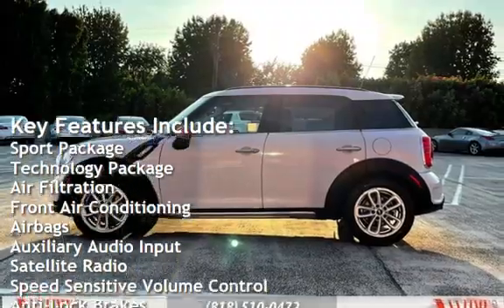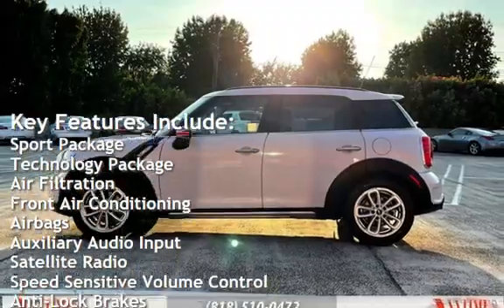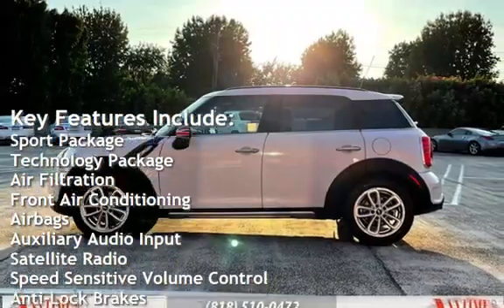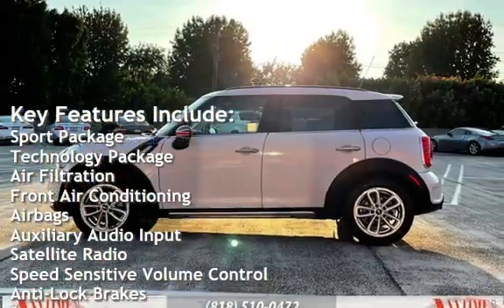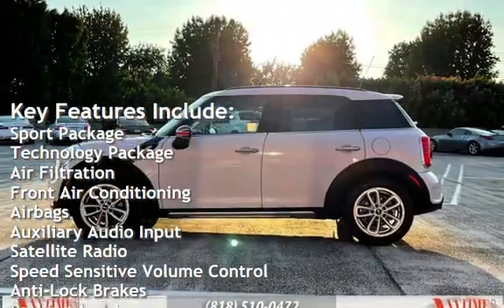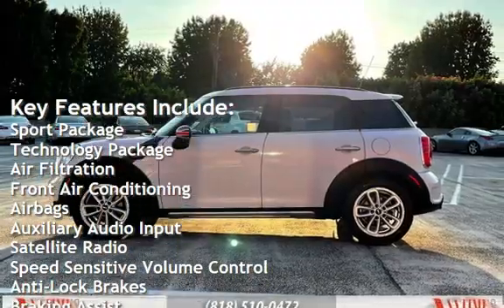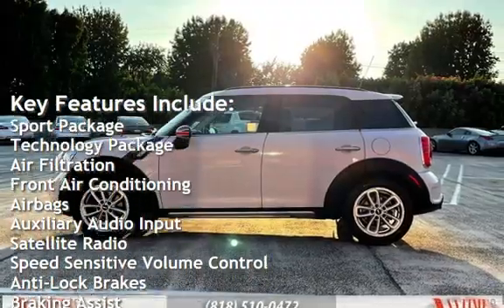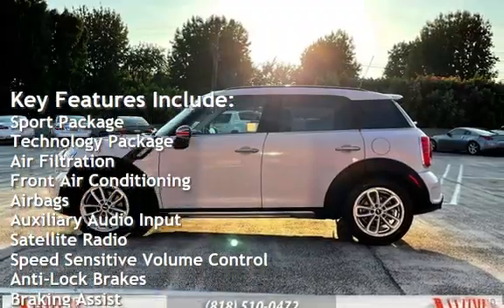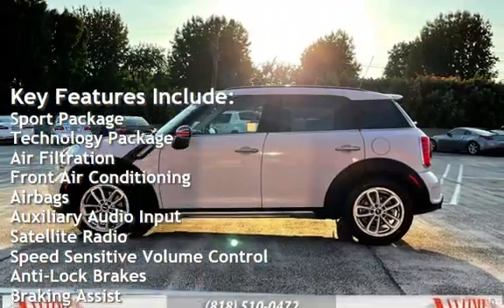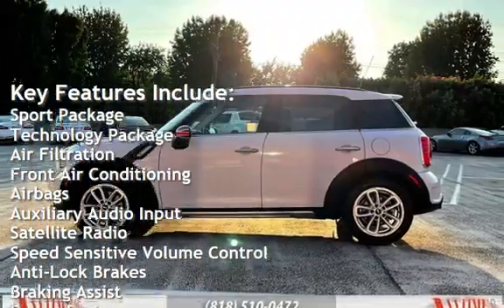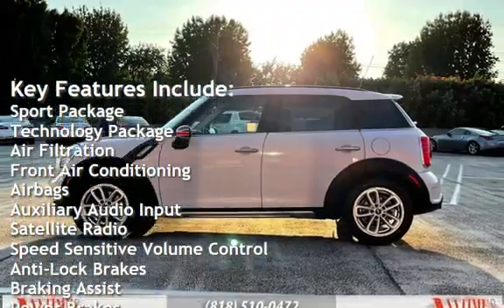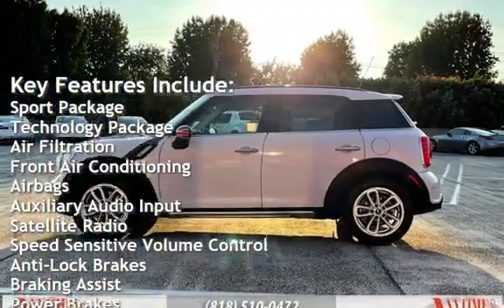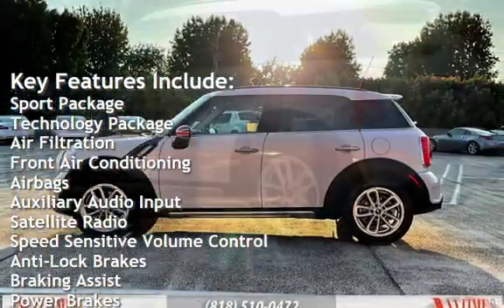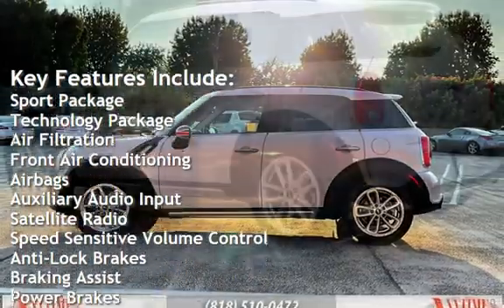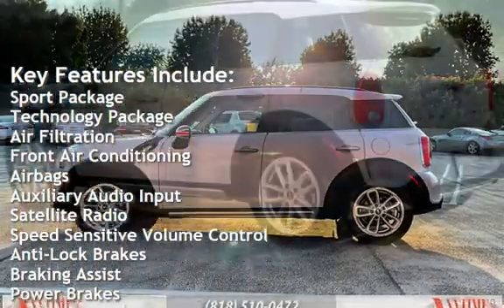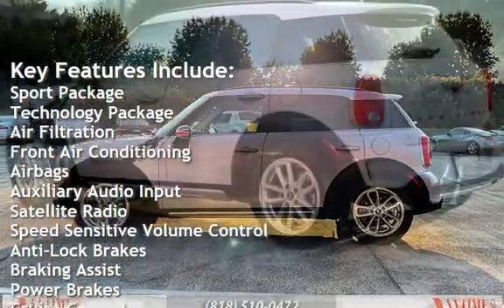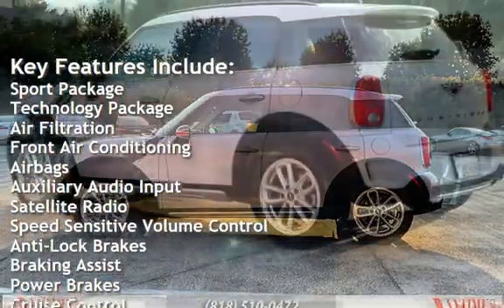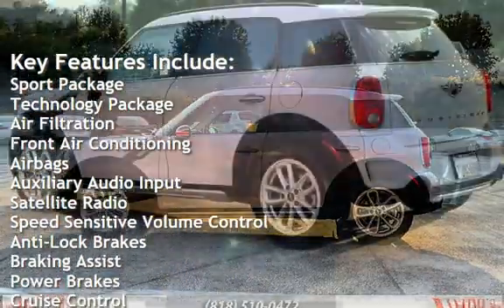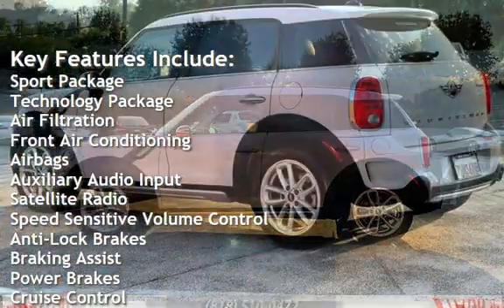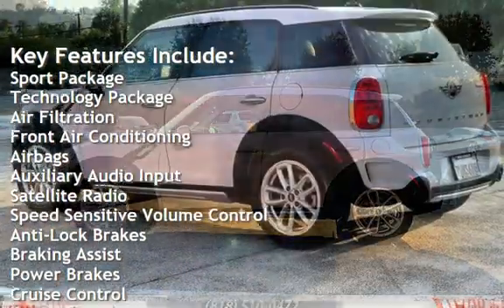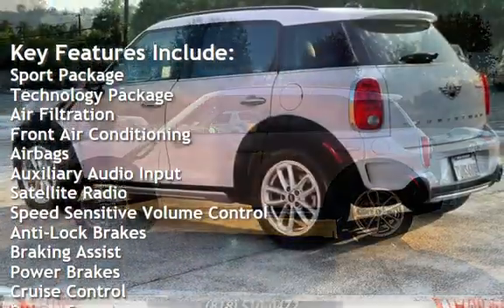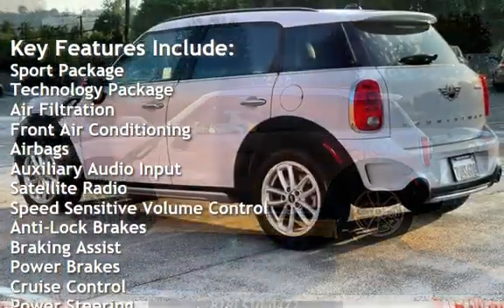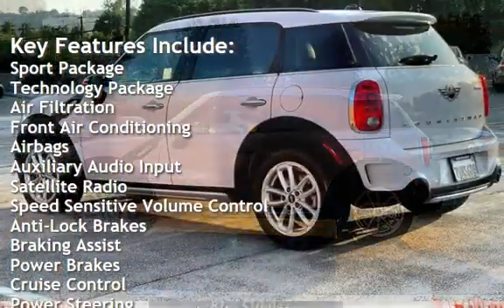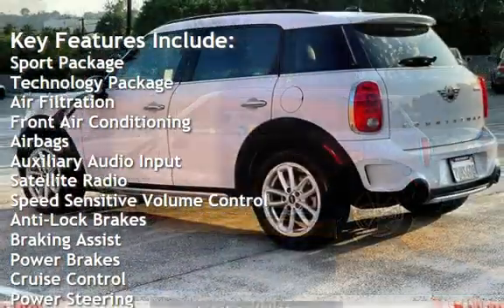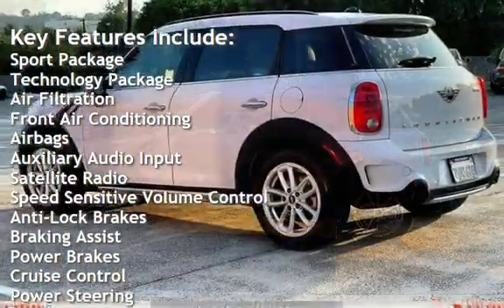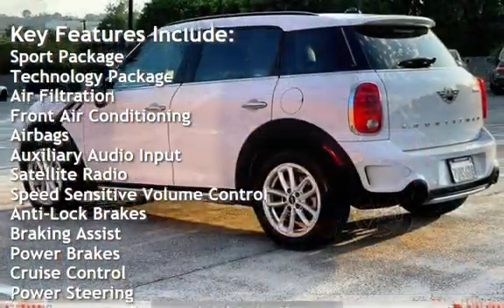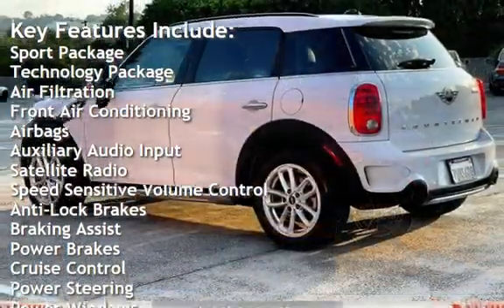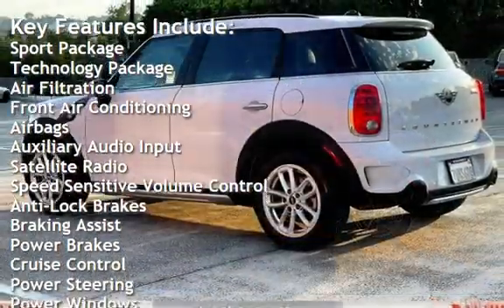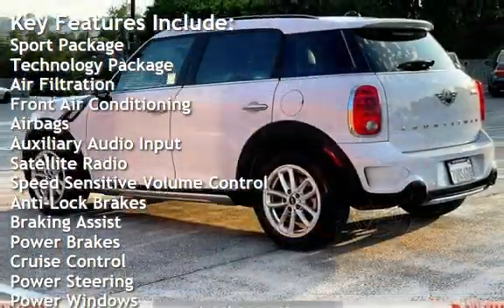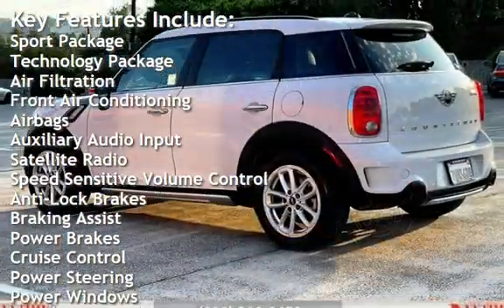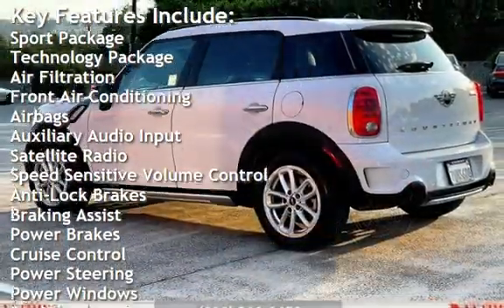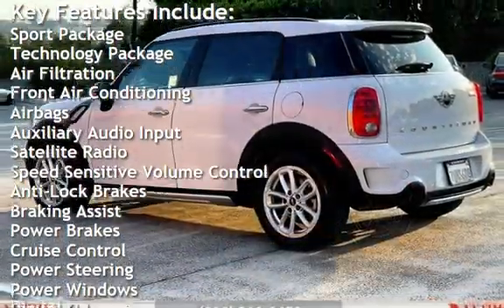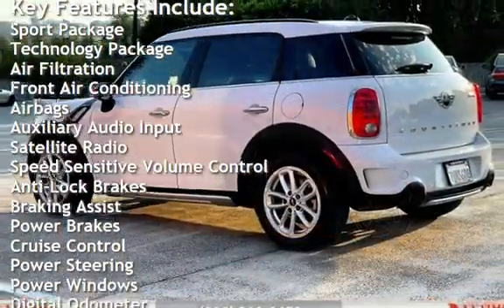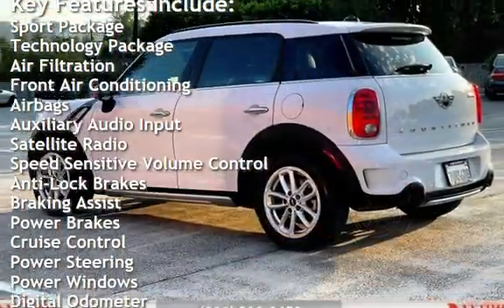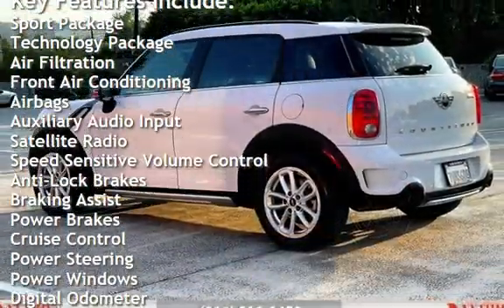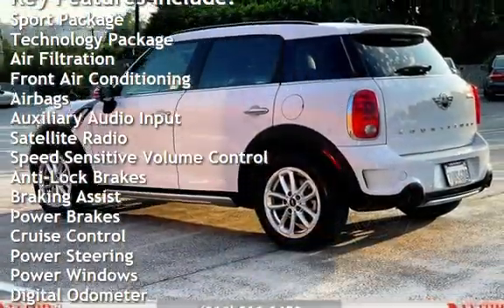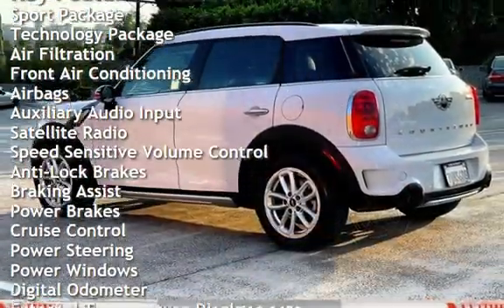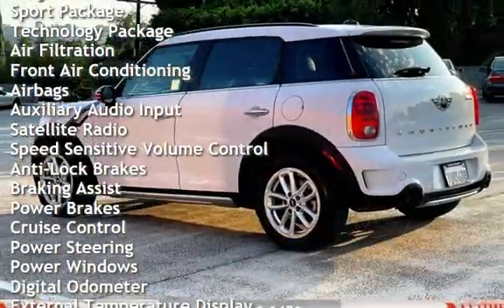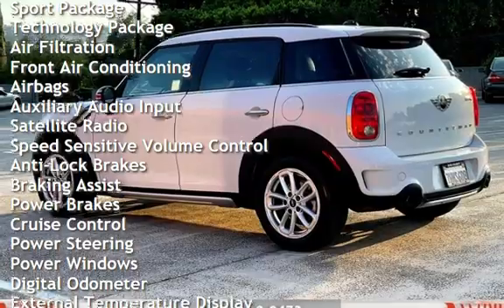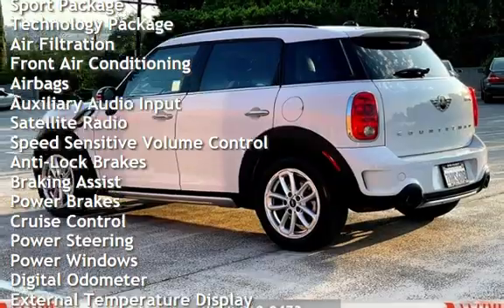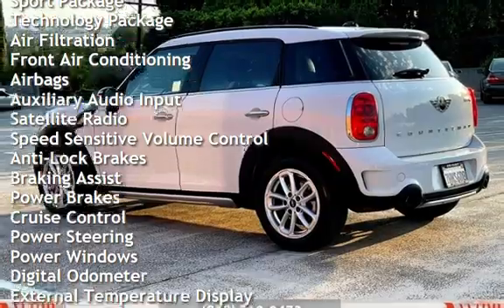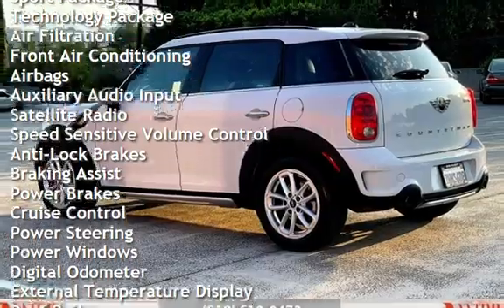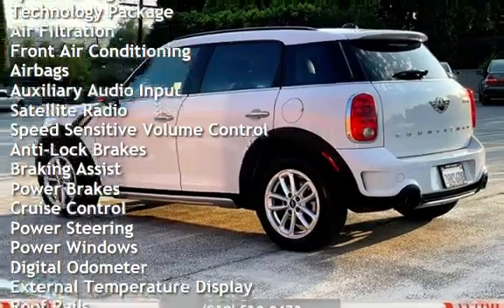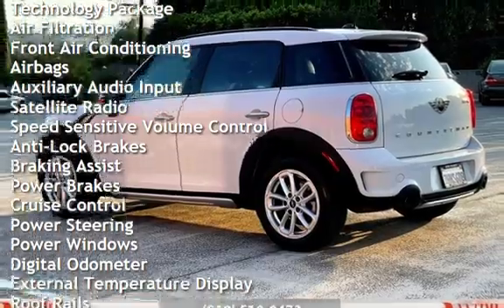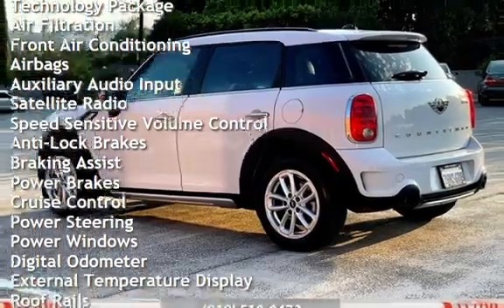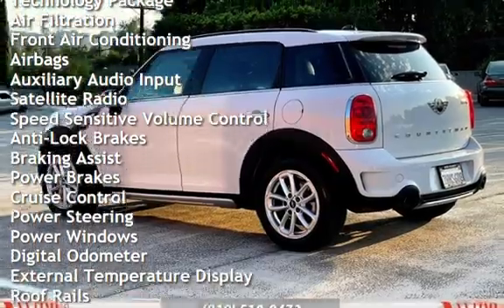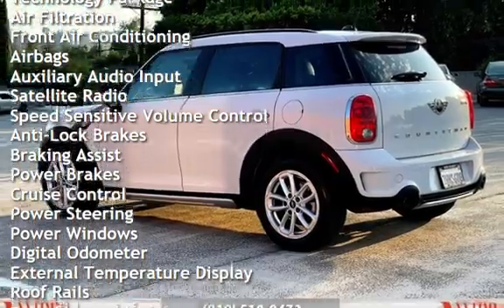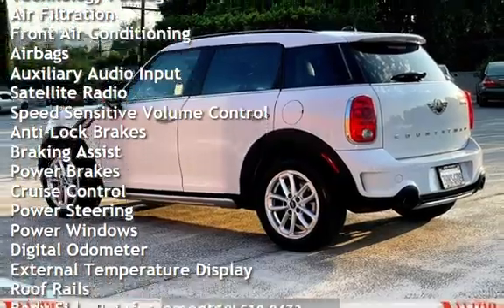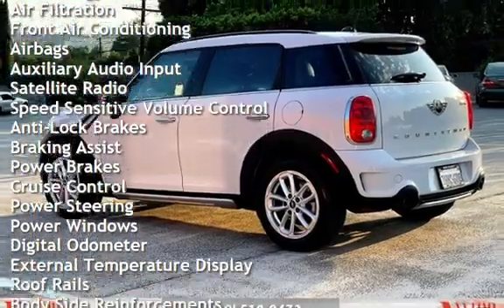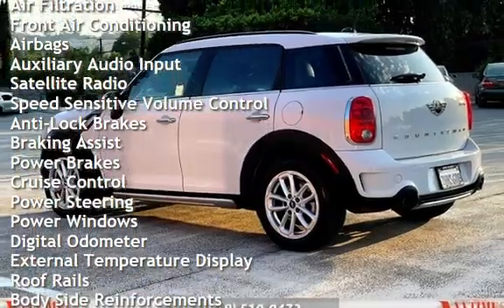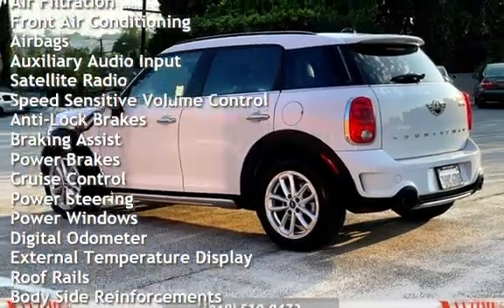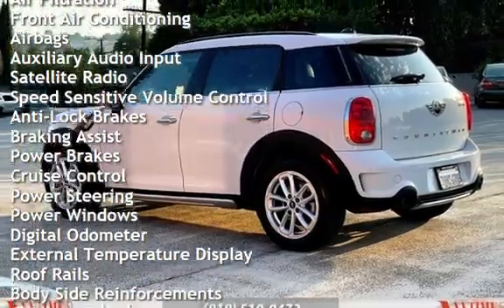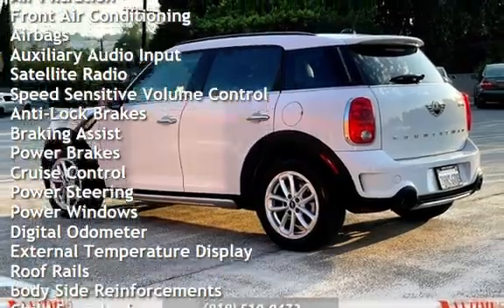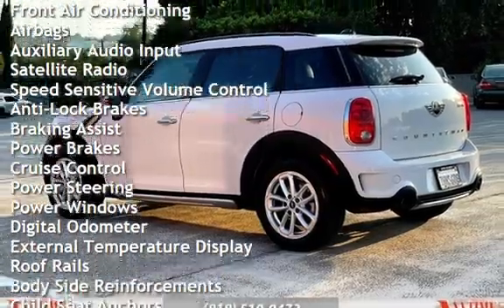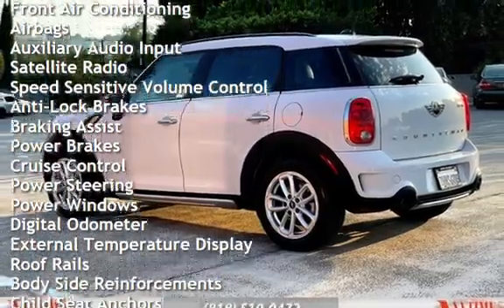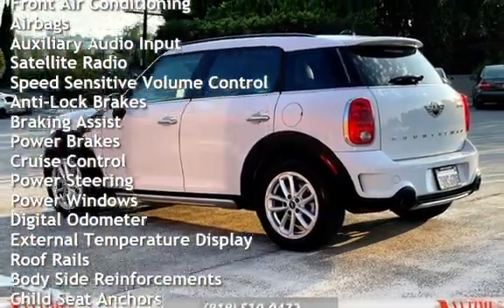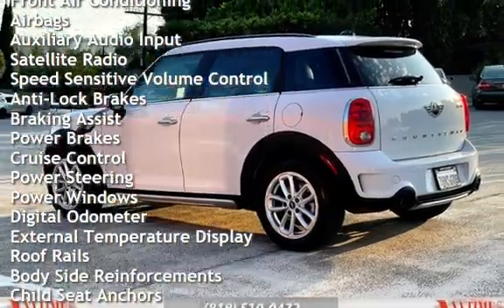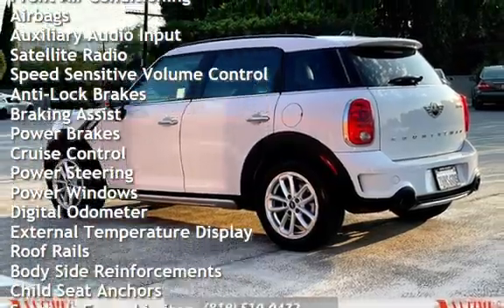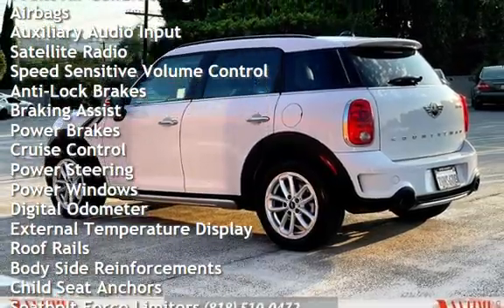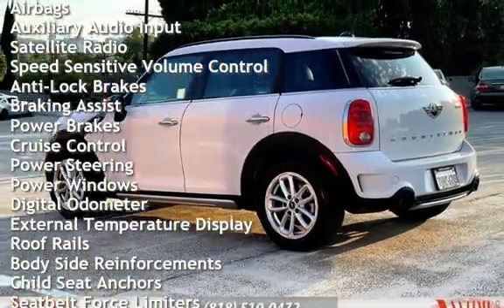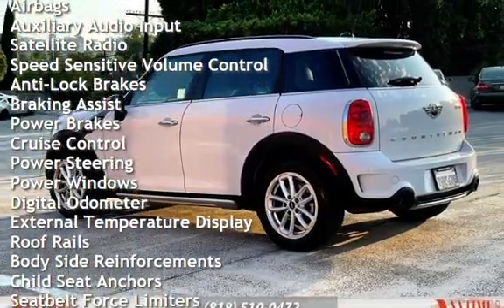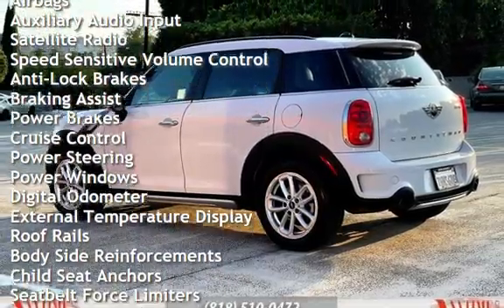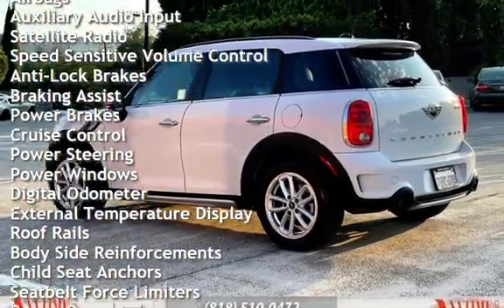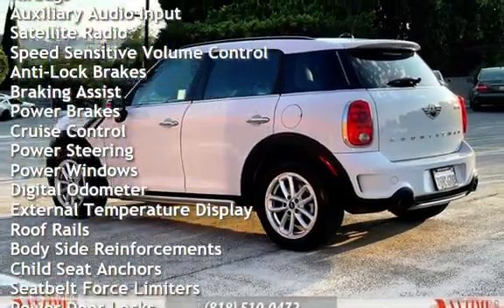Front Air Conditioning, Airbags, Auxiliary Audio Input, Satellite Radio, and Speed Sensitive Volume Control.